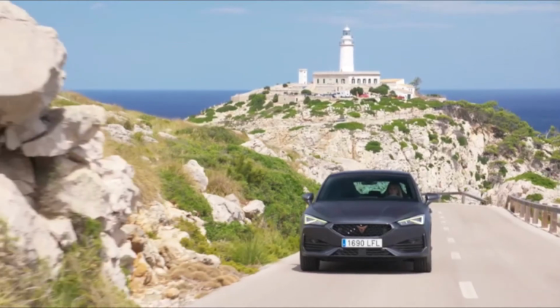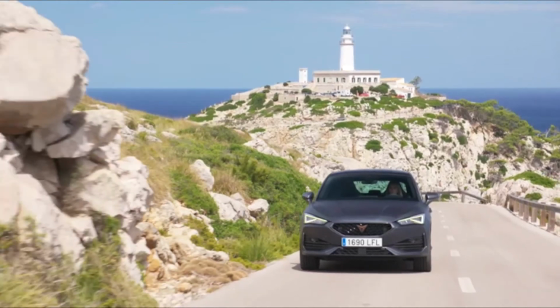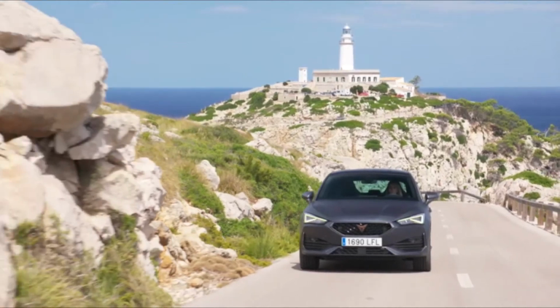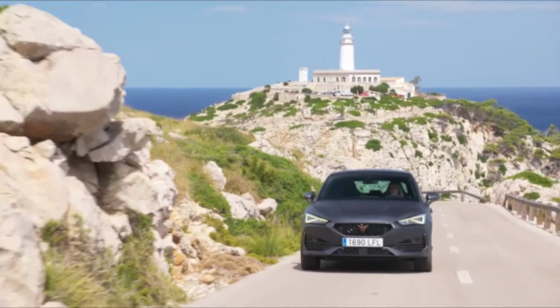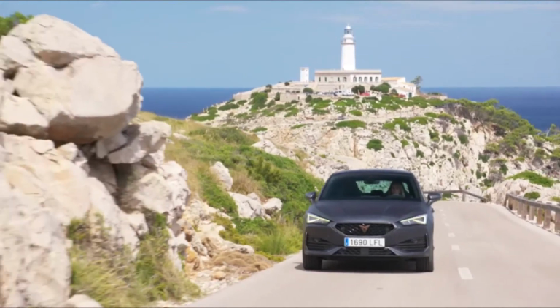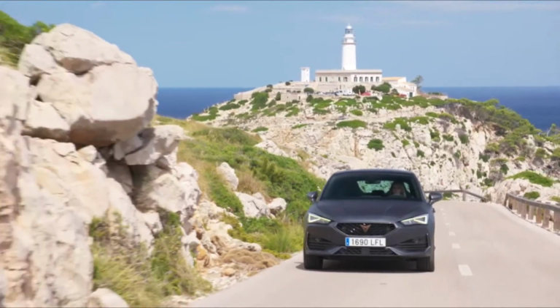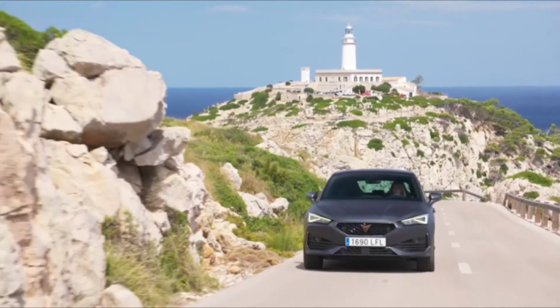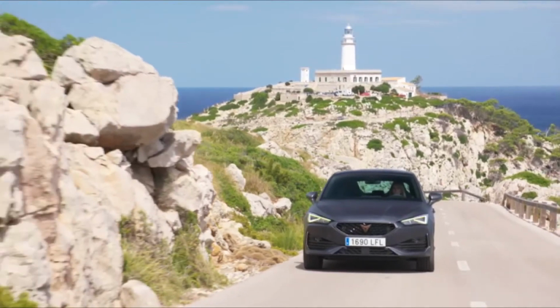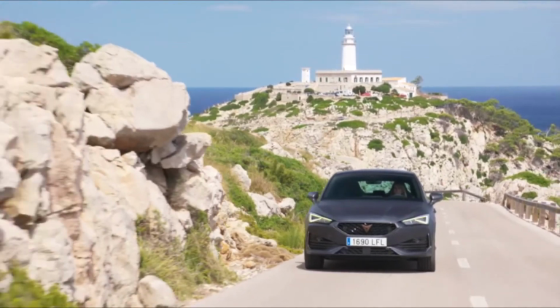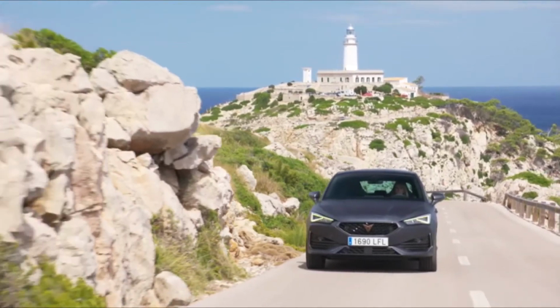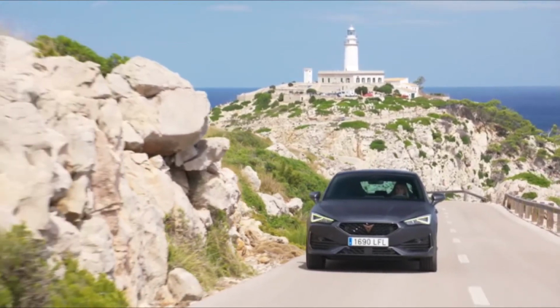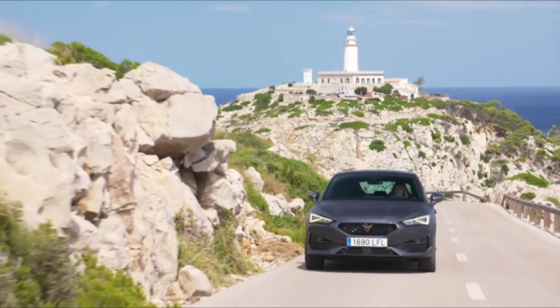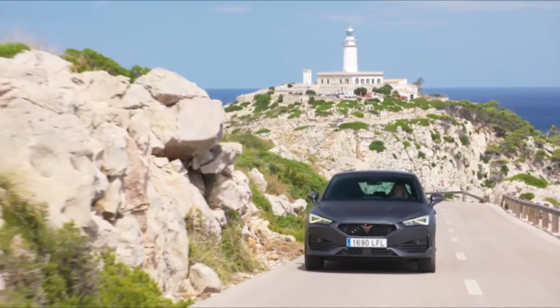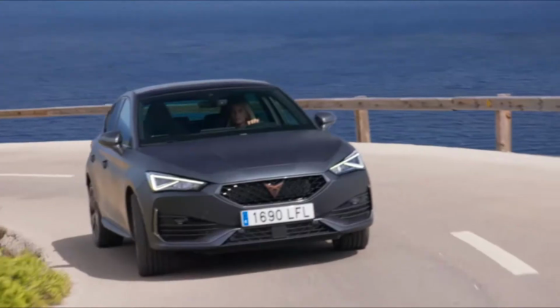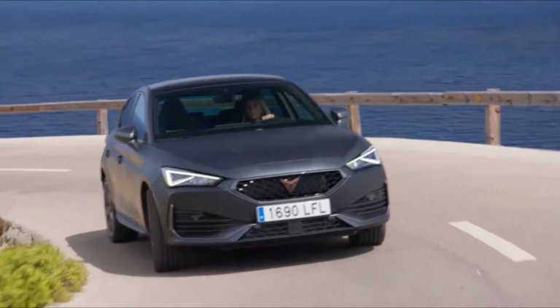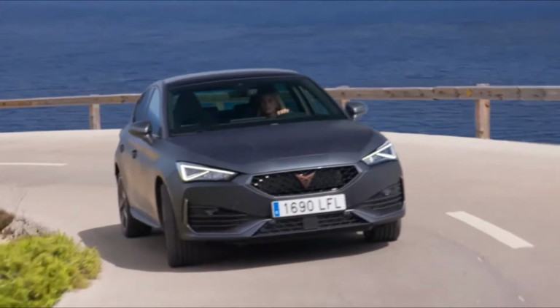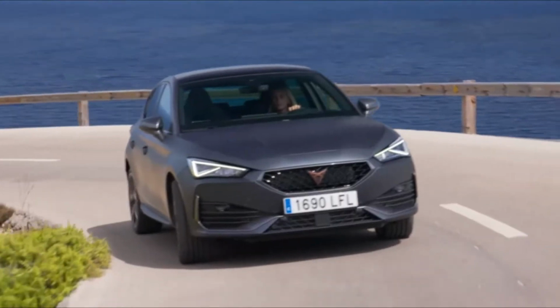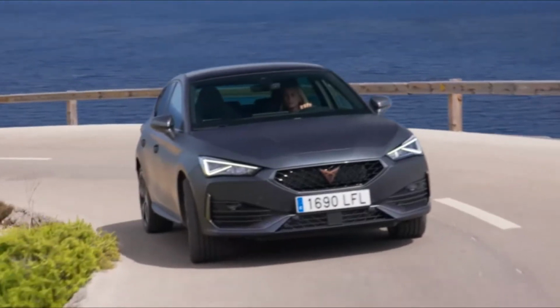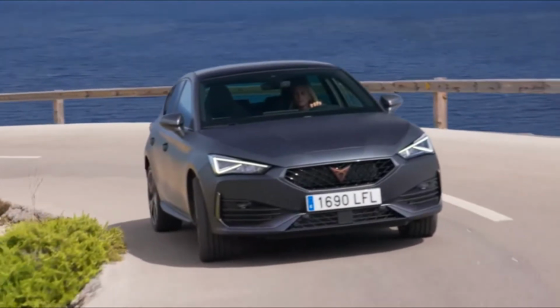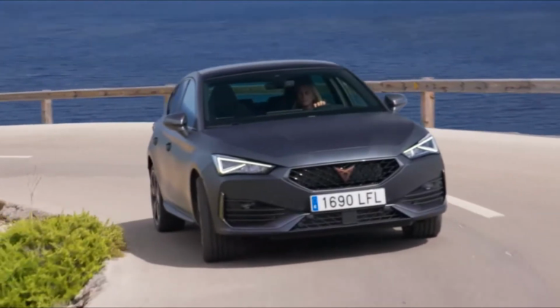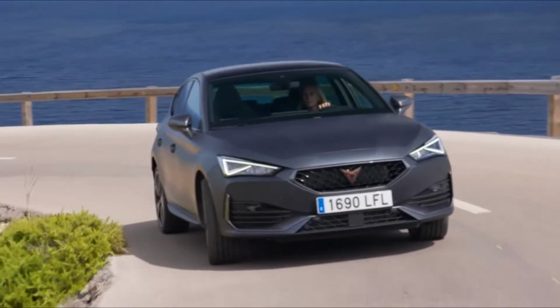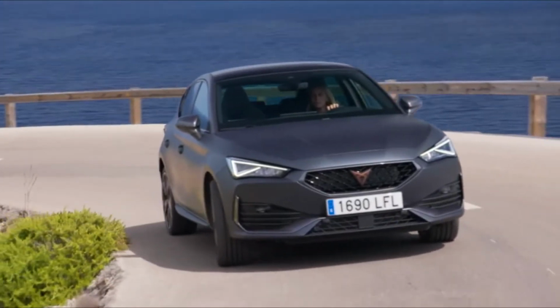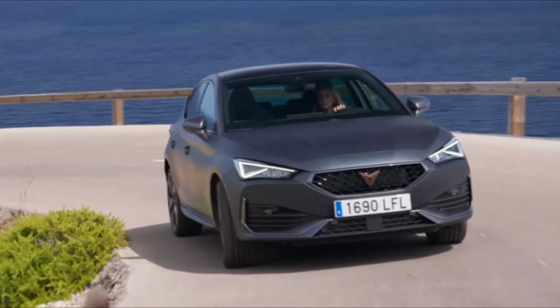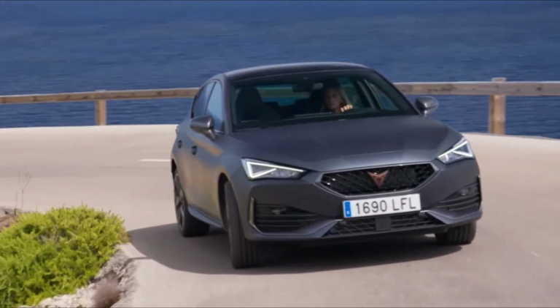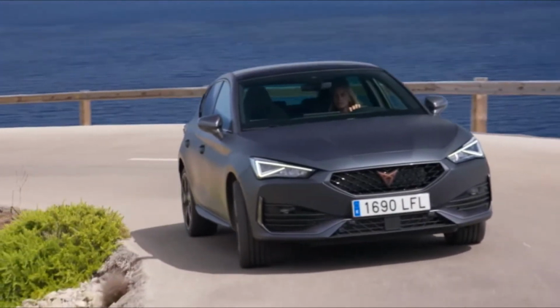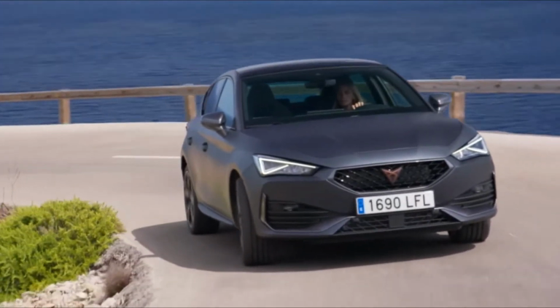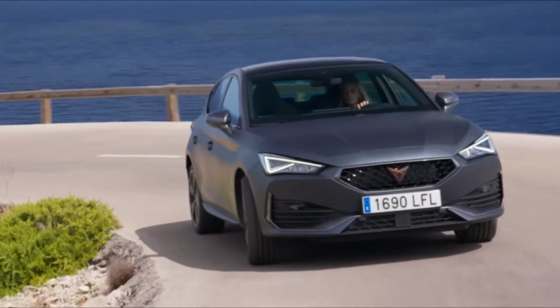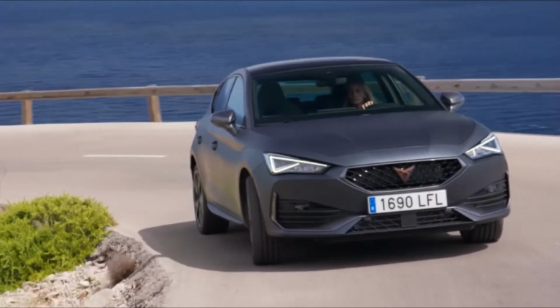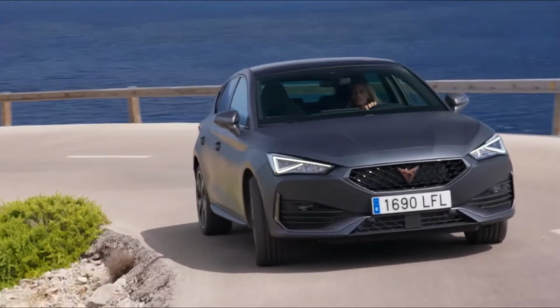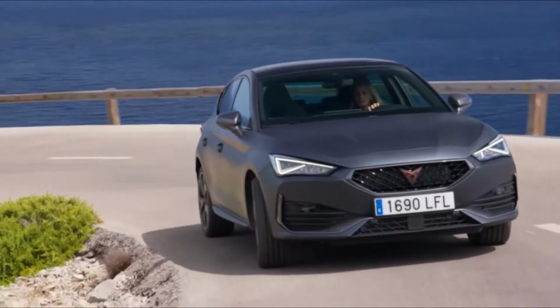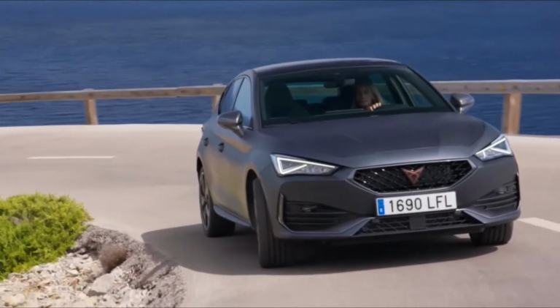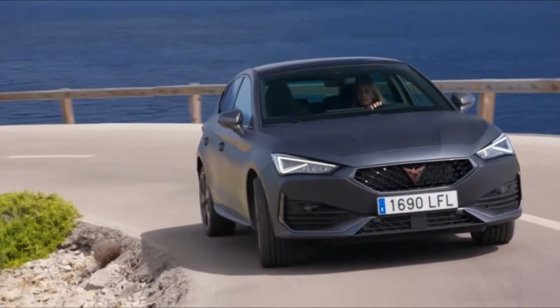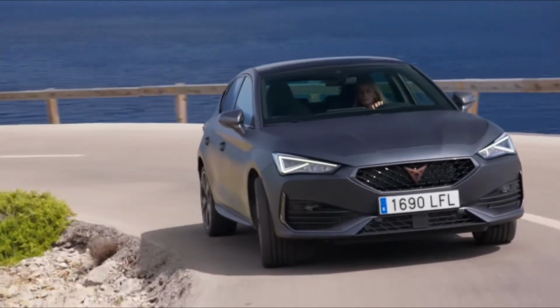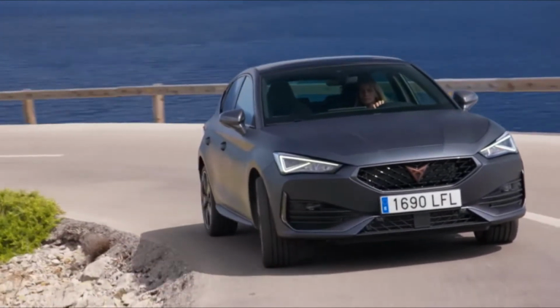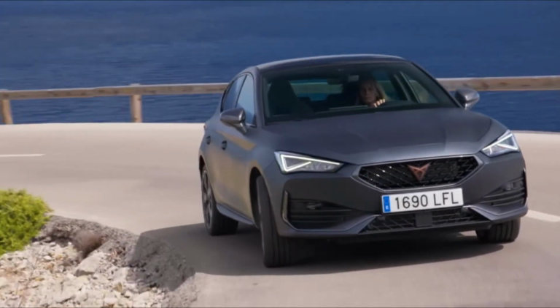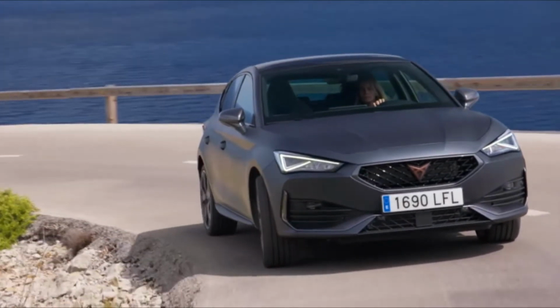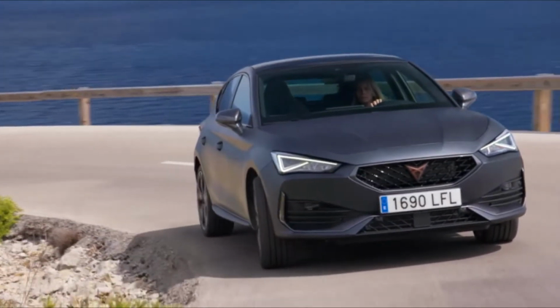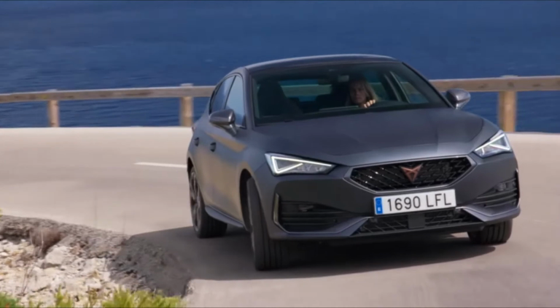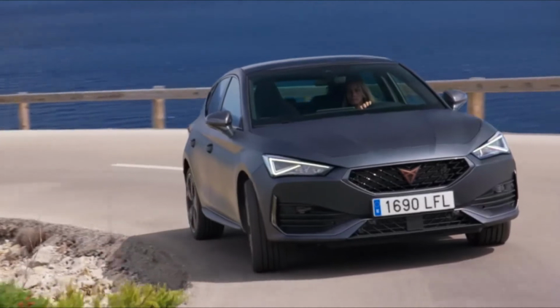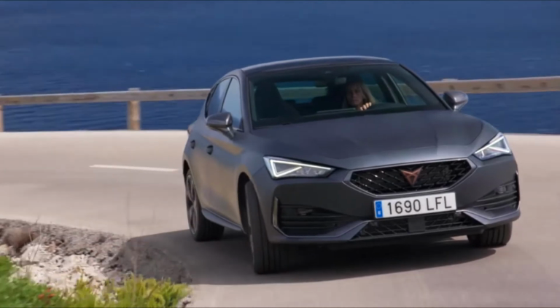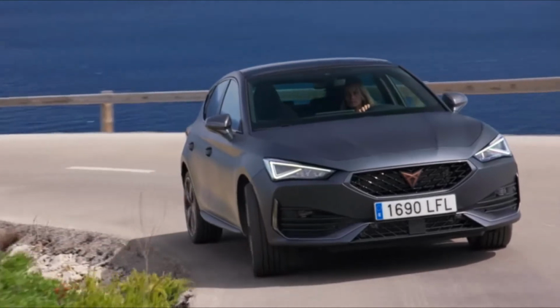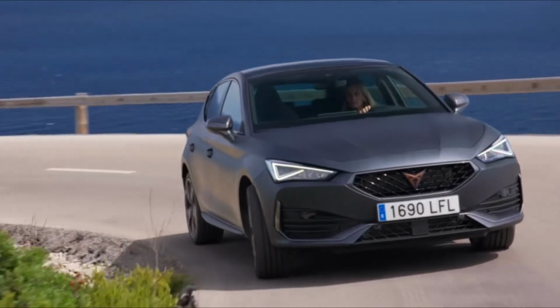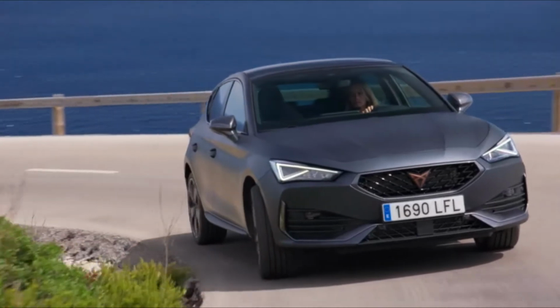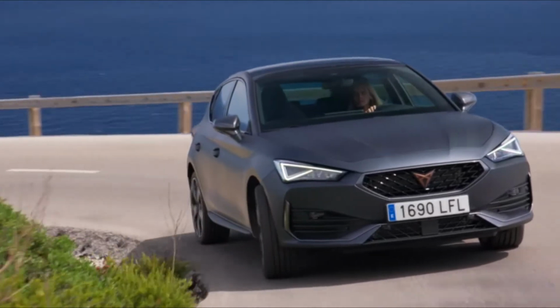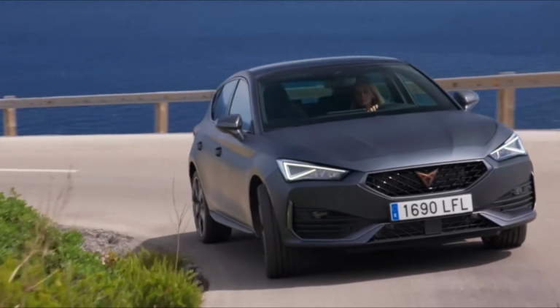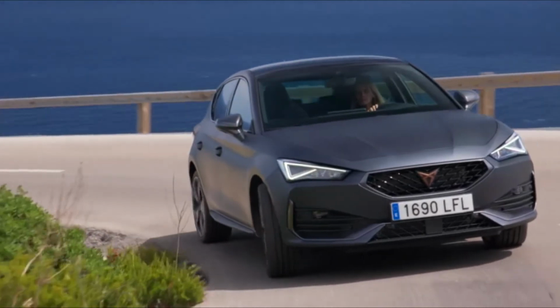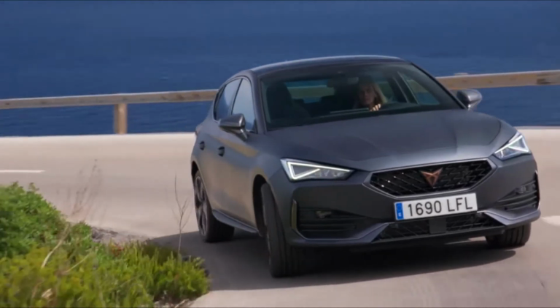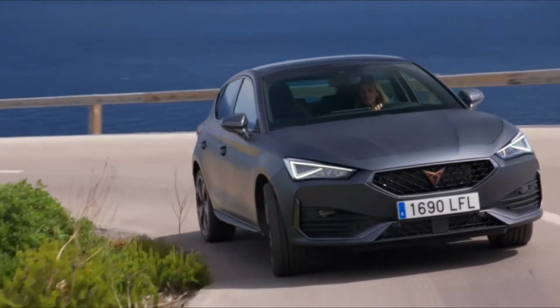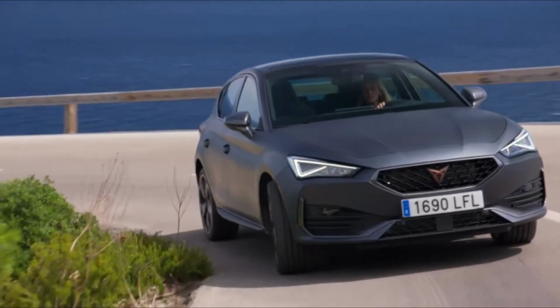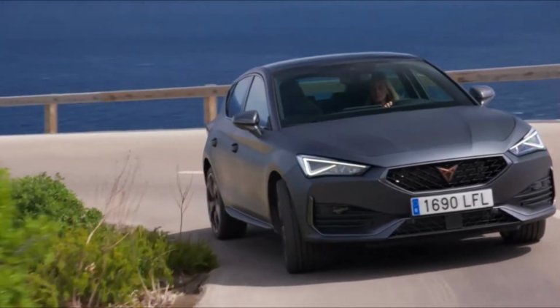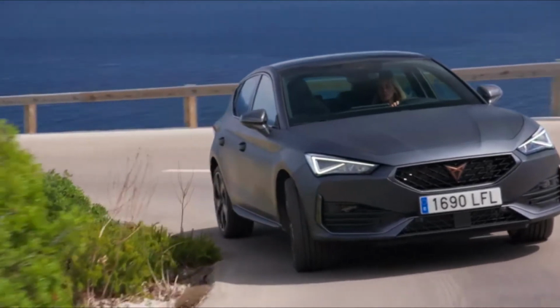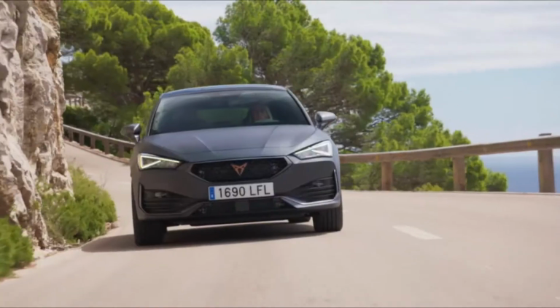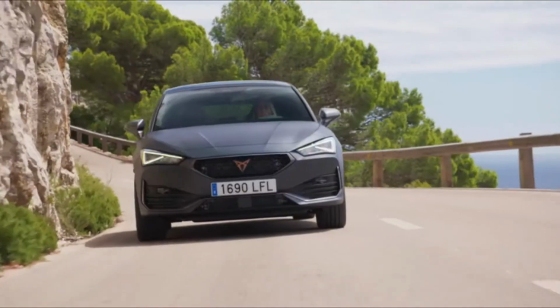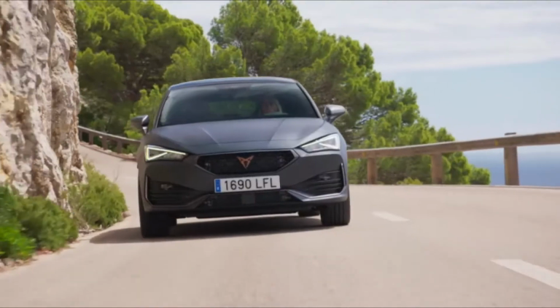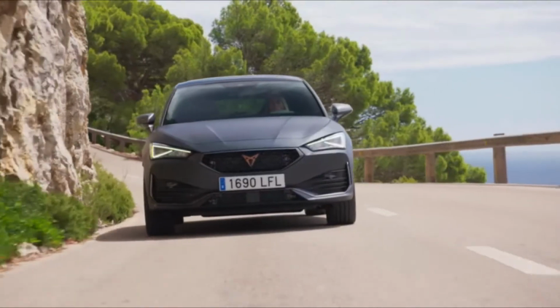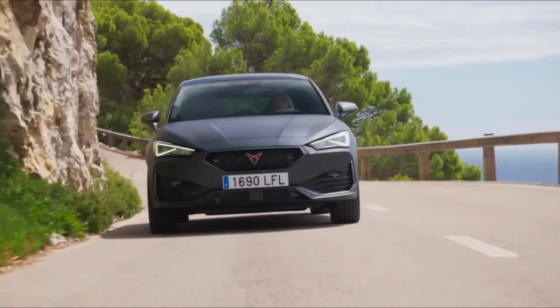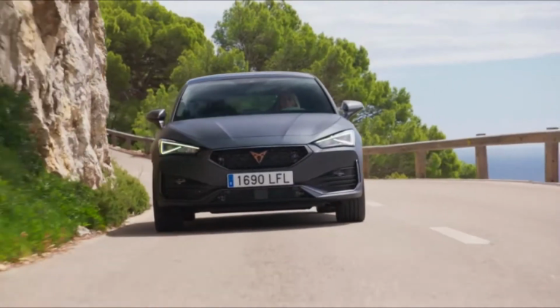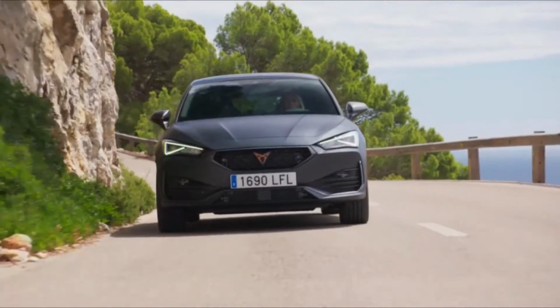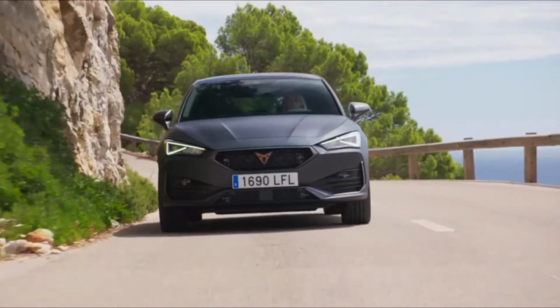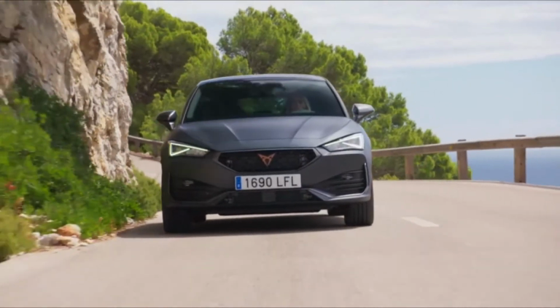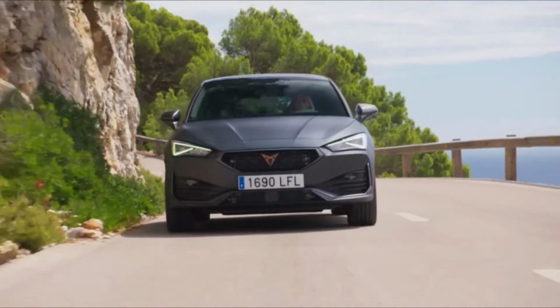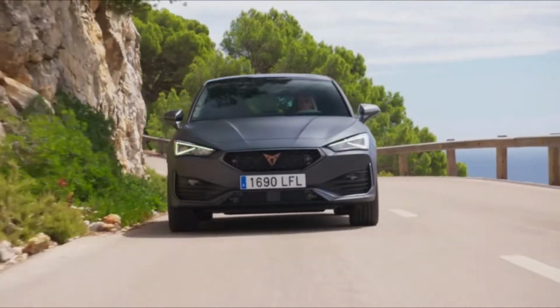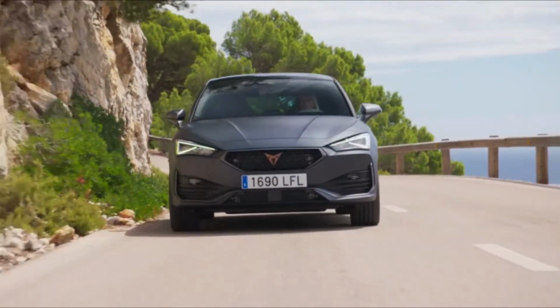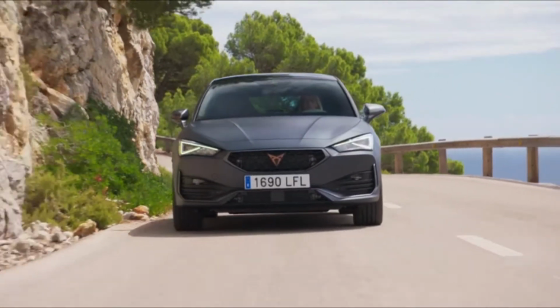Thank you for watching this video about the whole new Cupra Leon. Before we get started, don't forget to subscribe to support our channel.